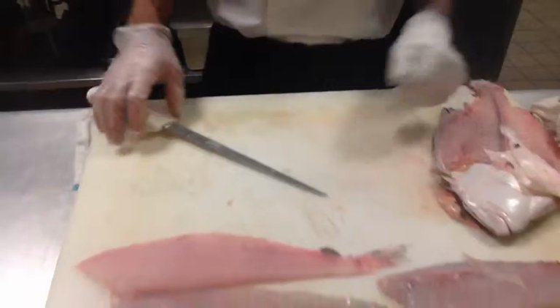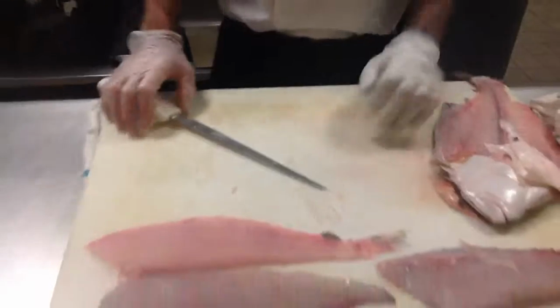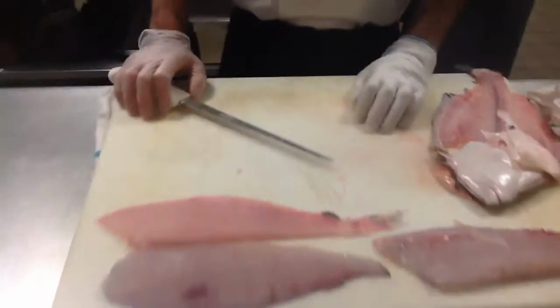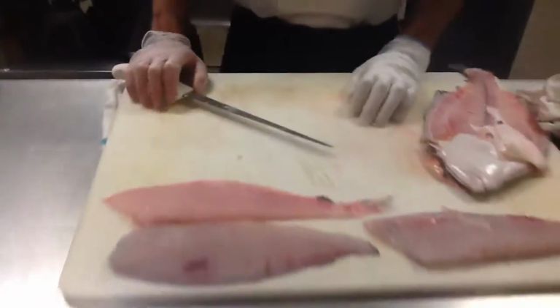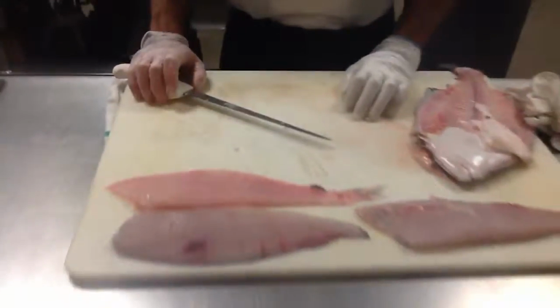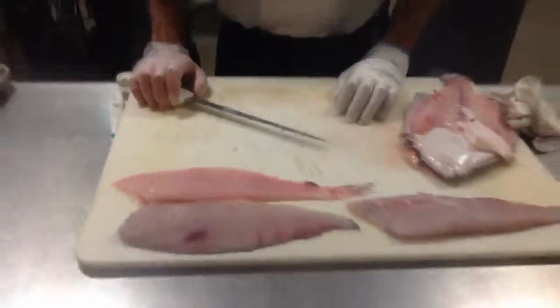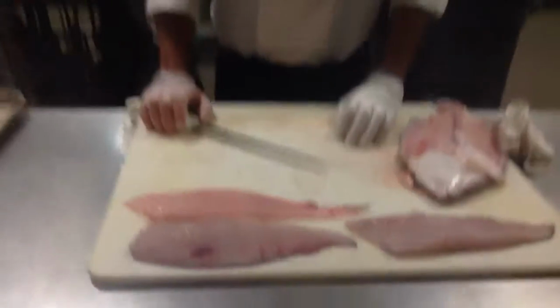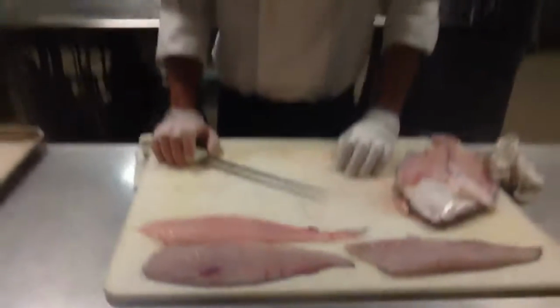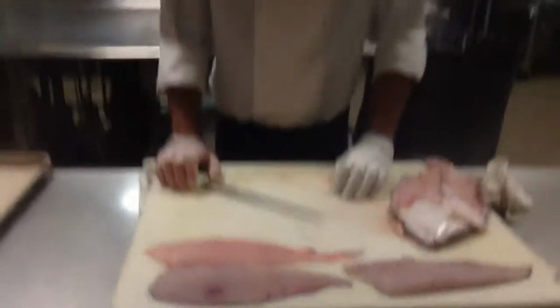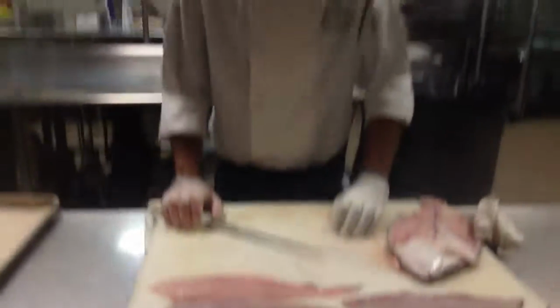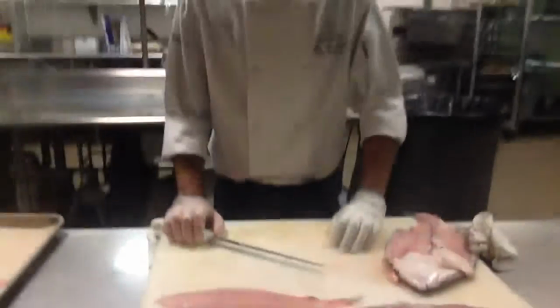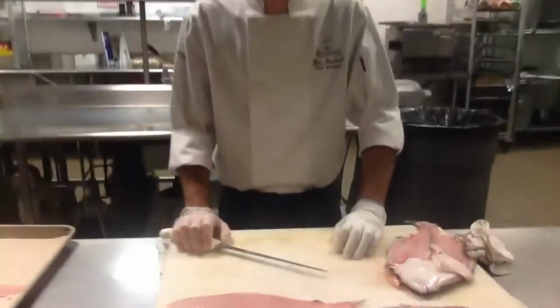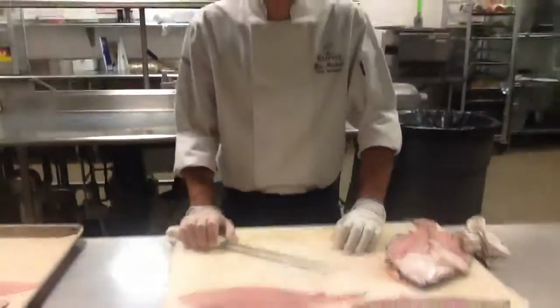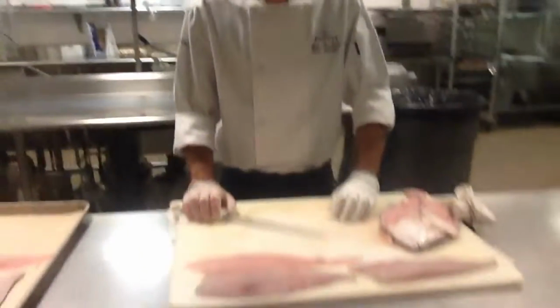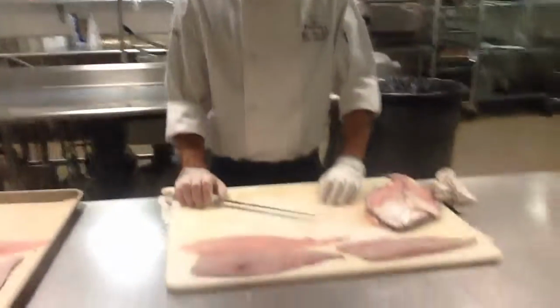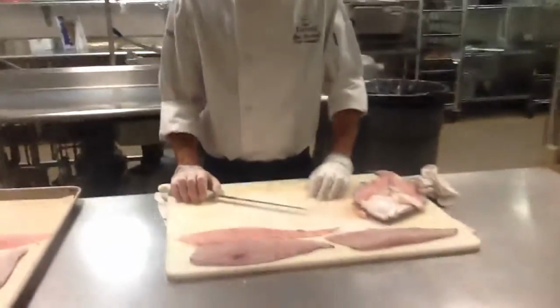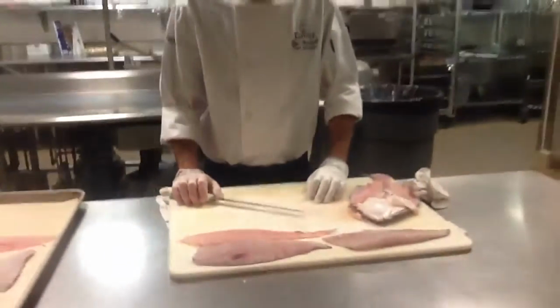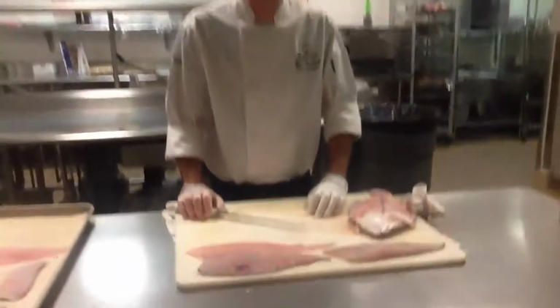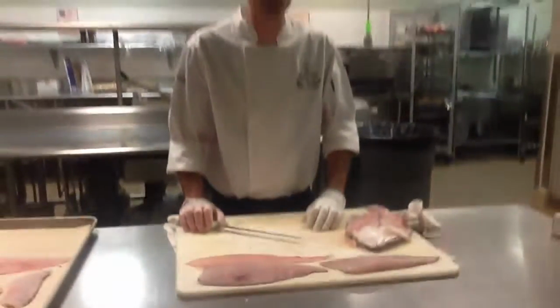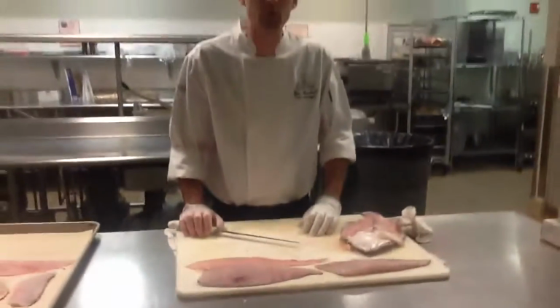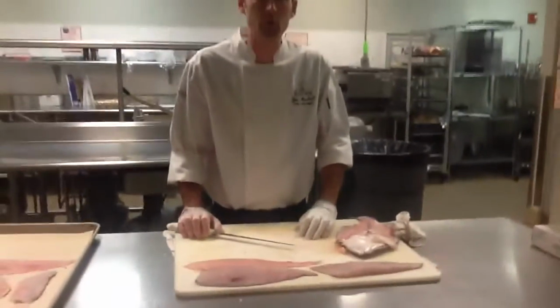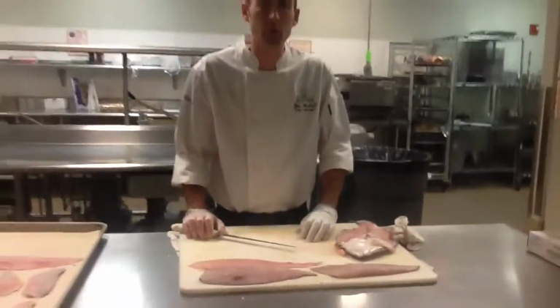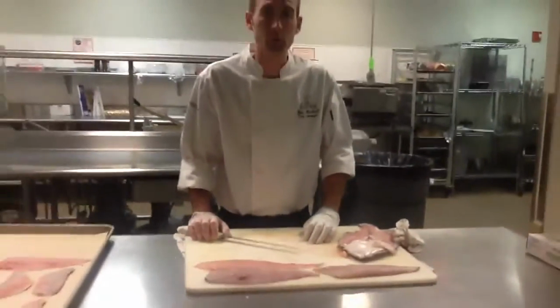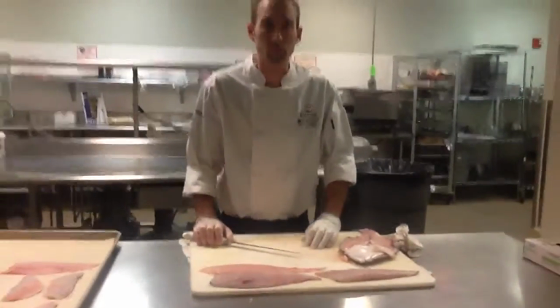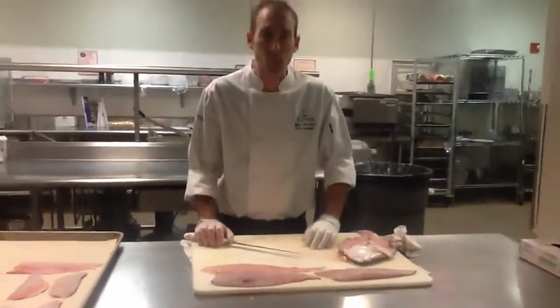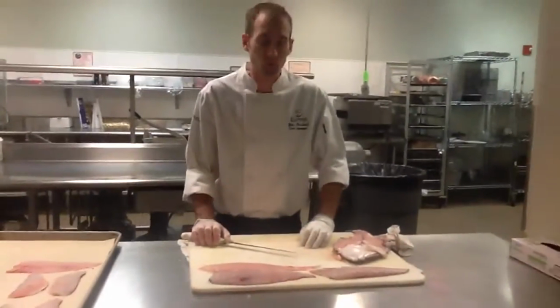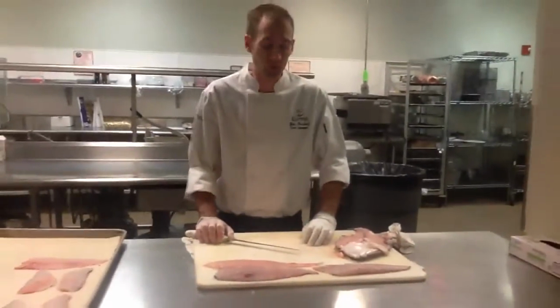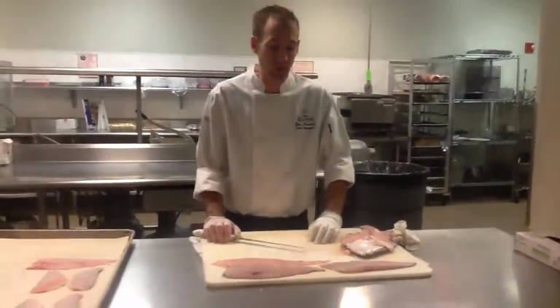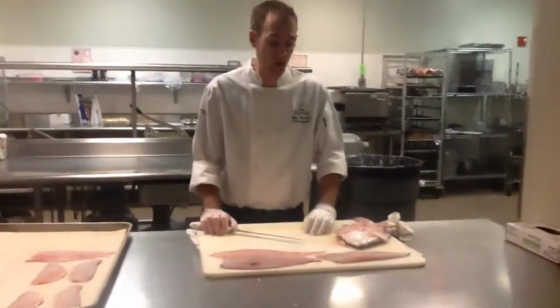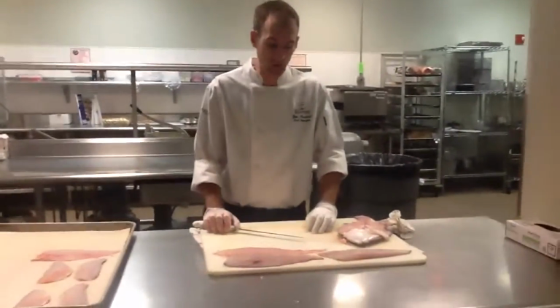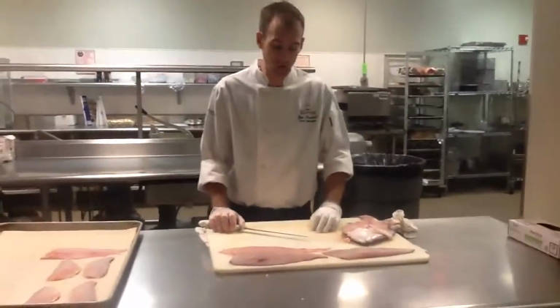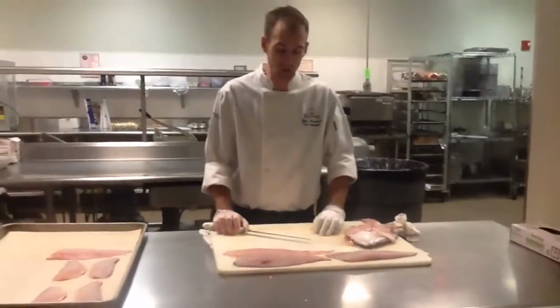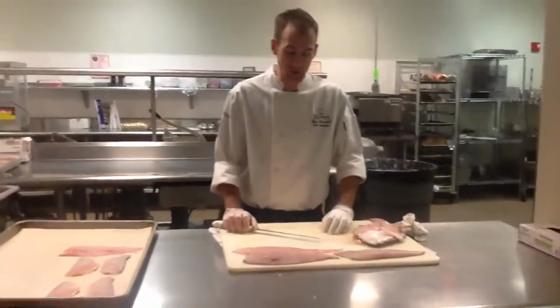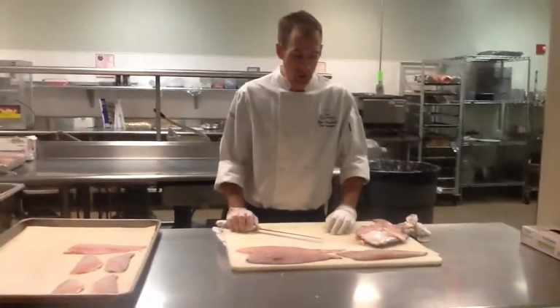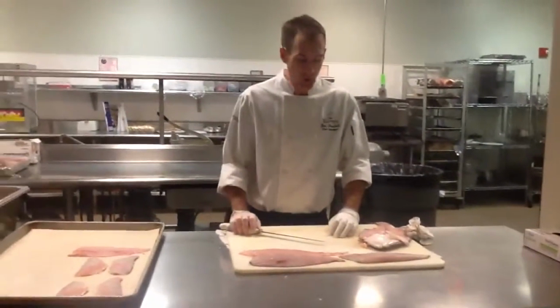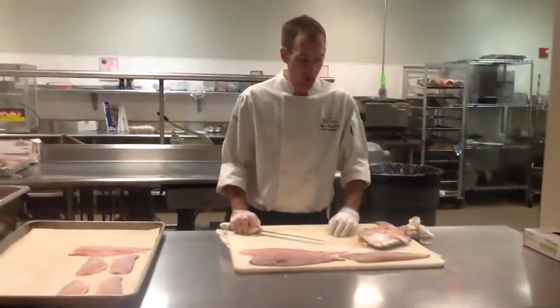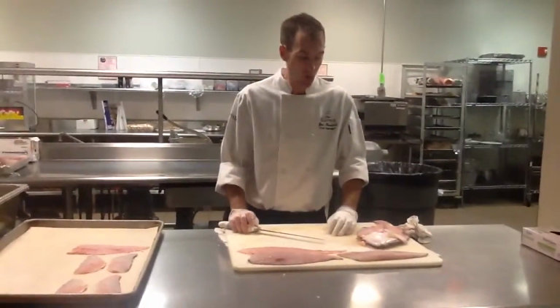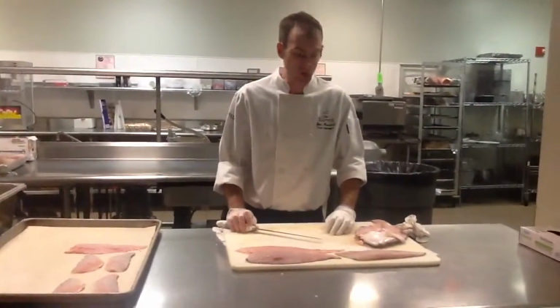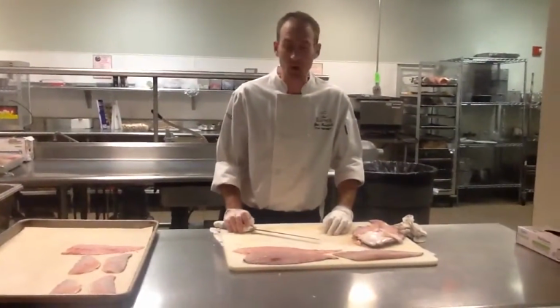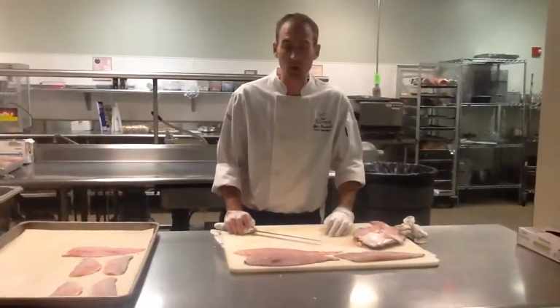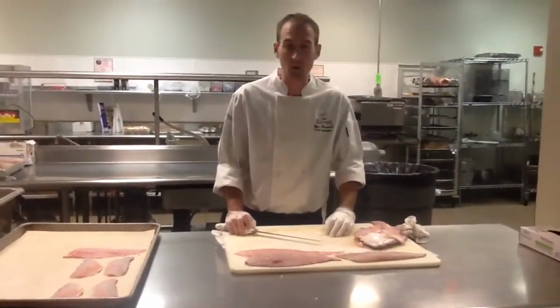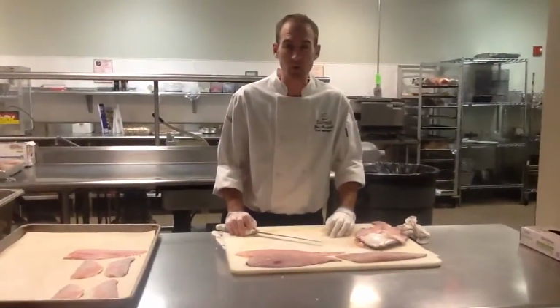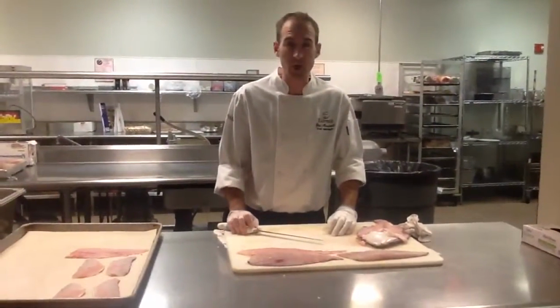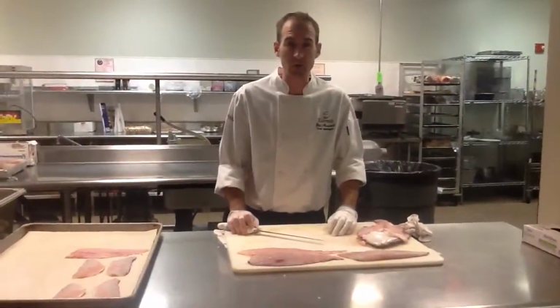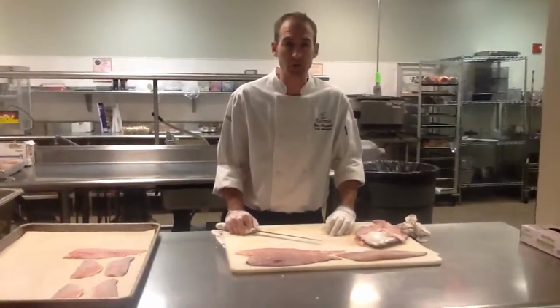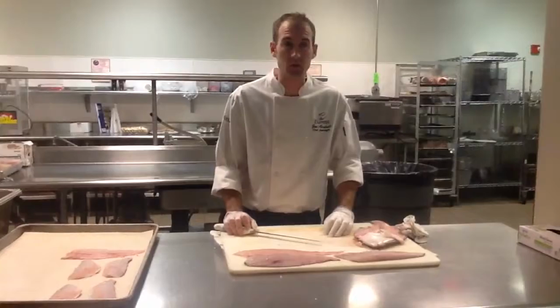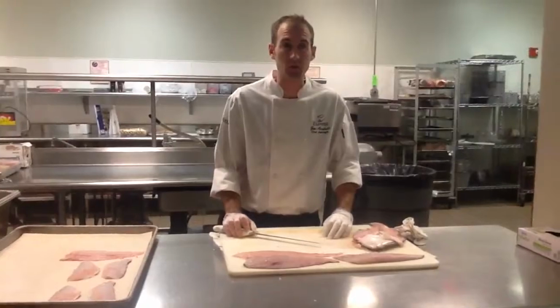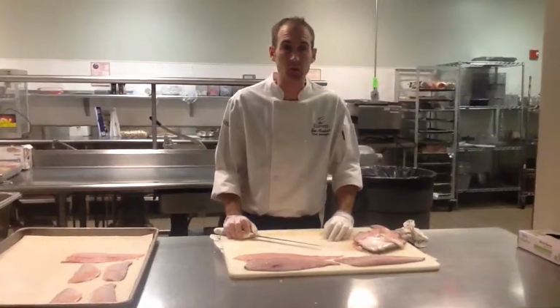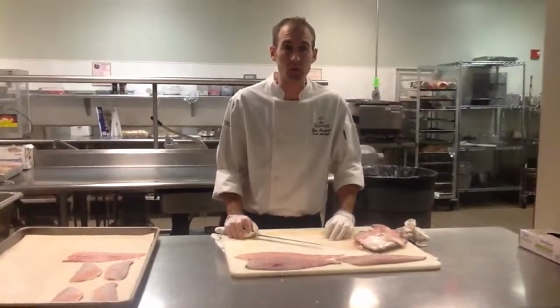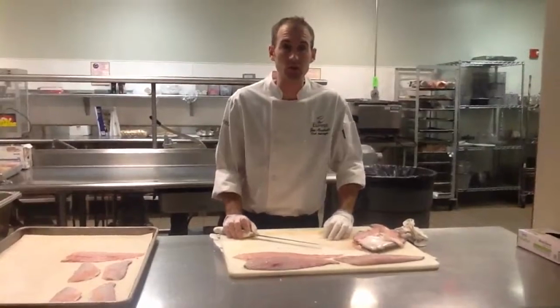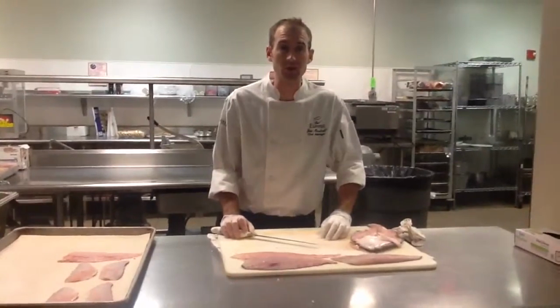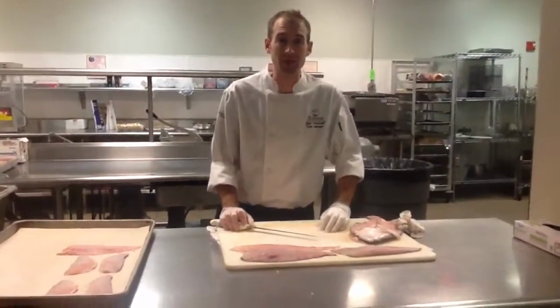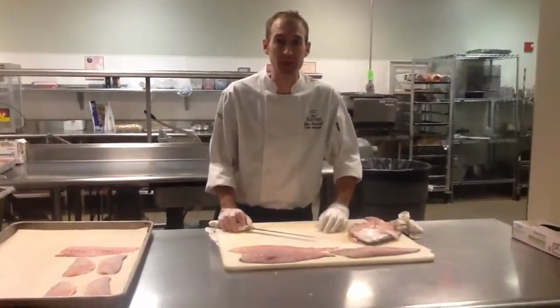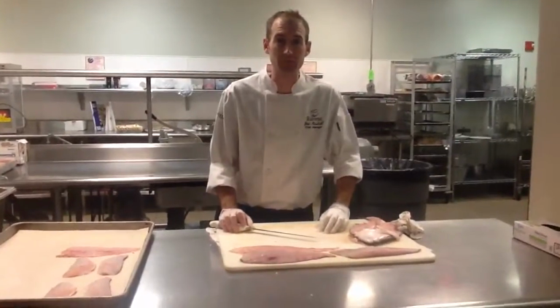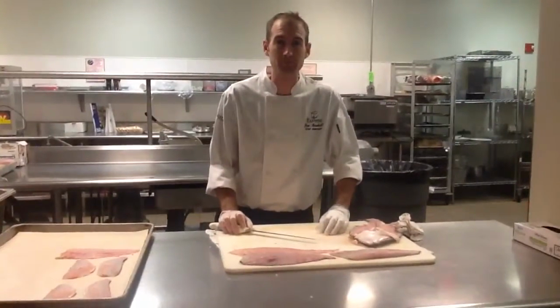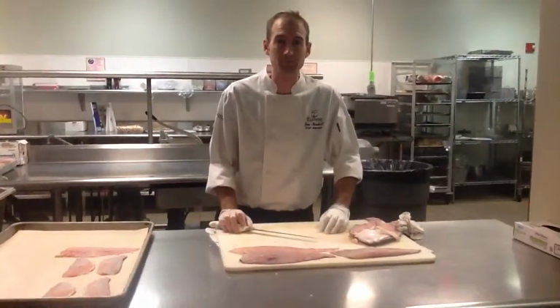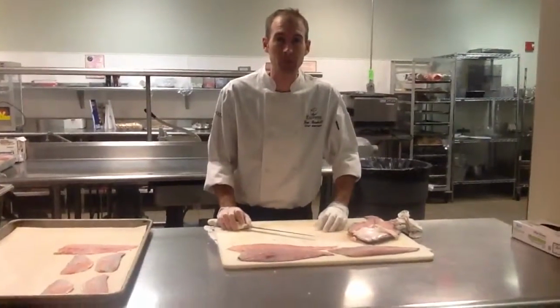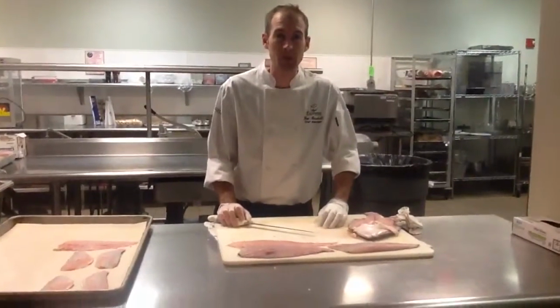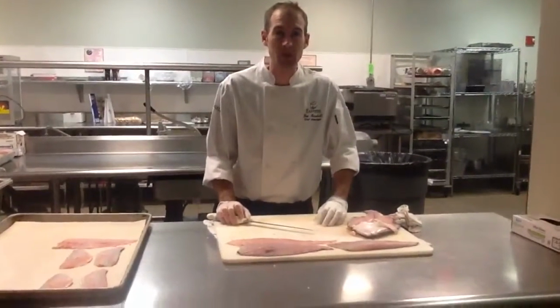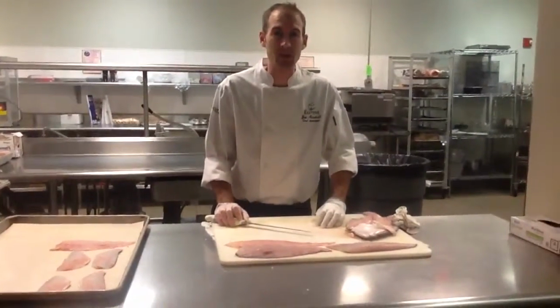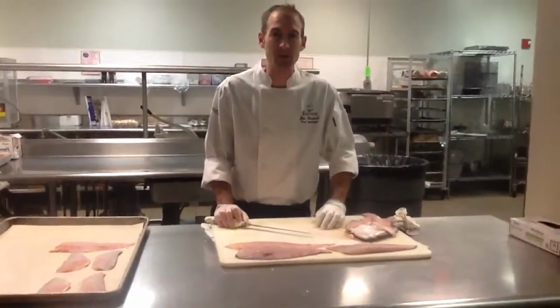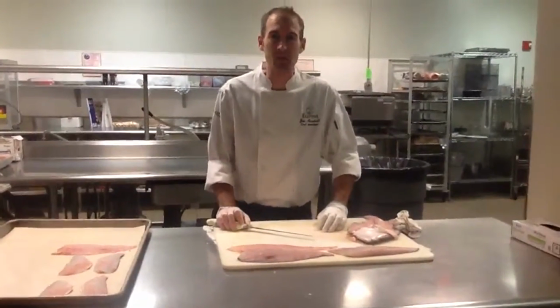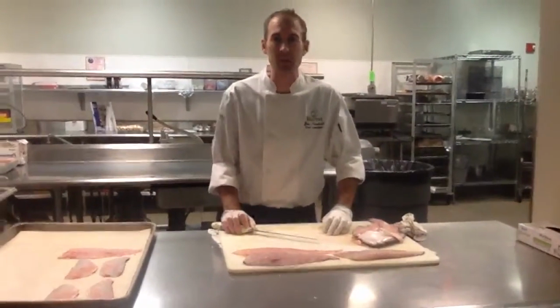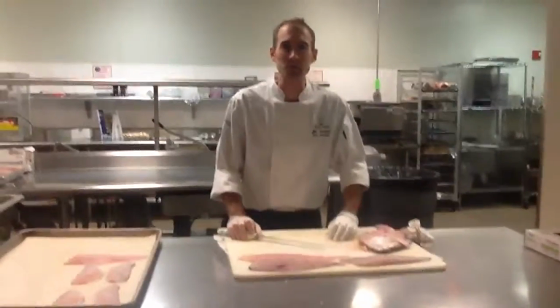And that's pretty much it — that's how you fabricate a whole fluke or flounder. All general flatfish are pretty much the same. Thank you very much.